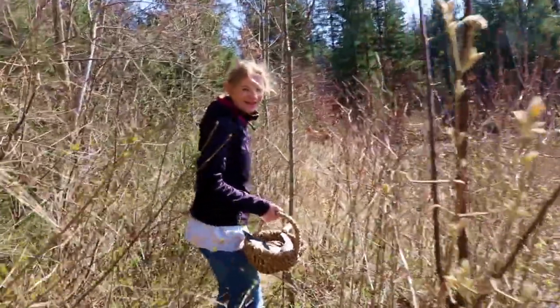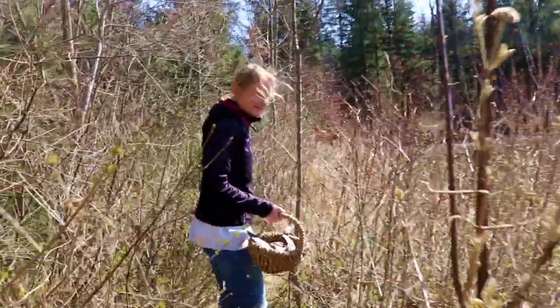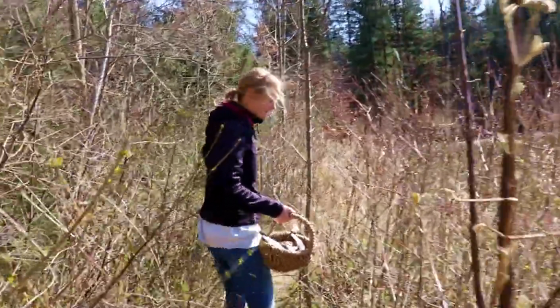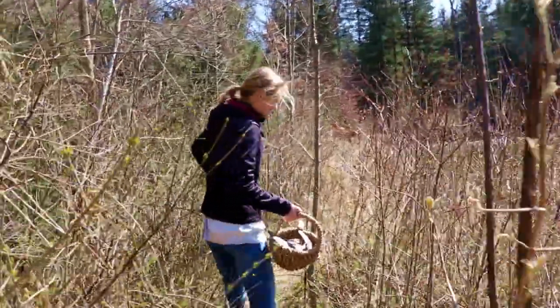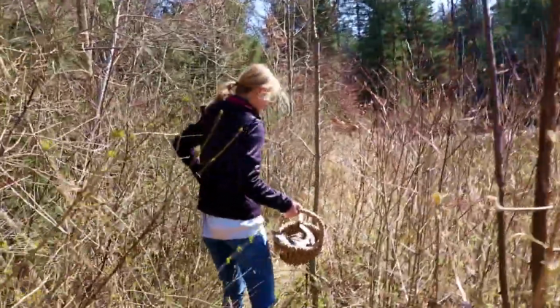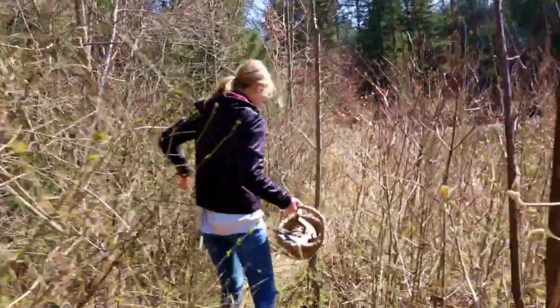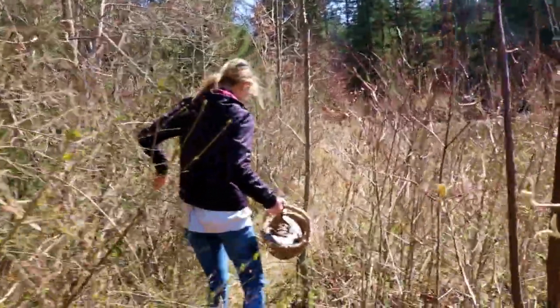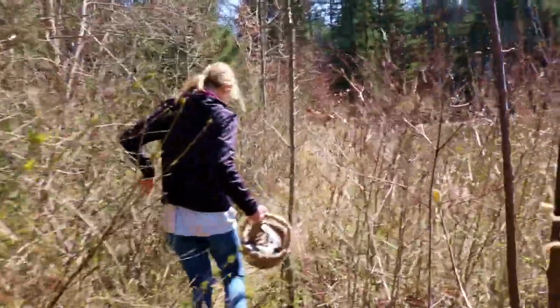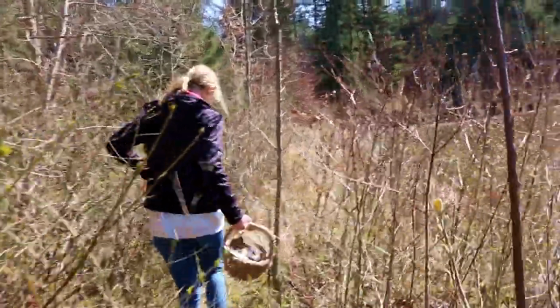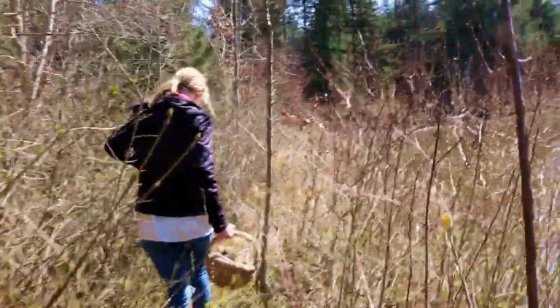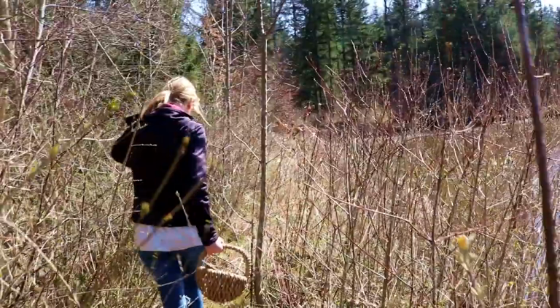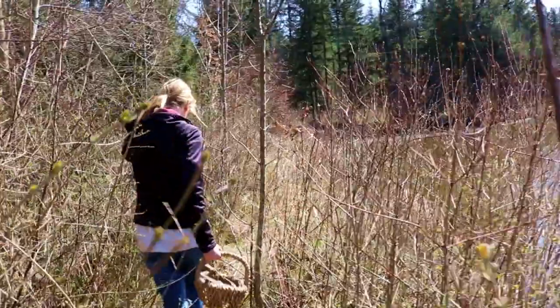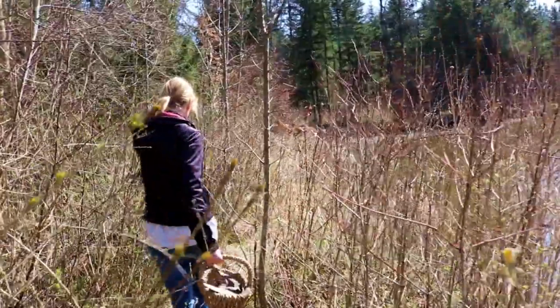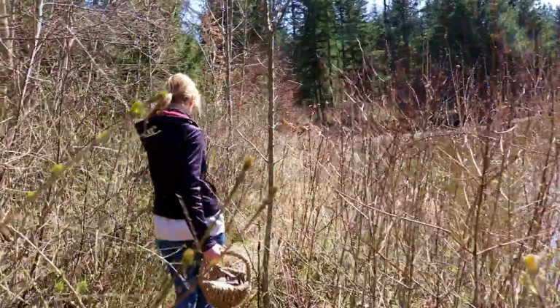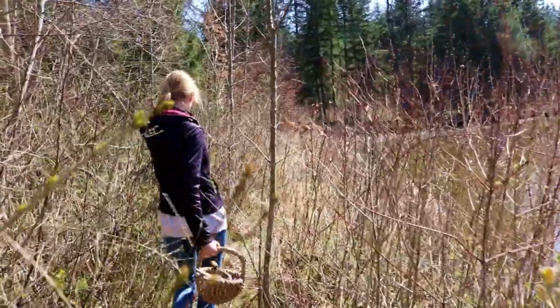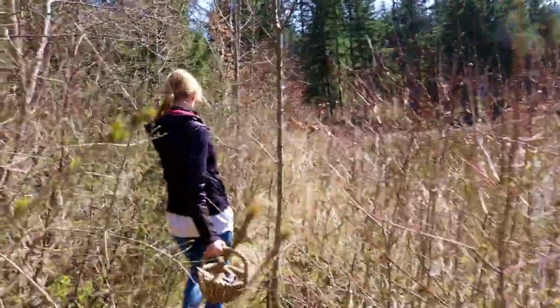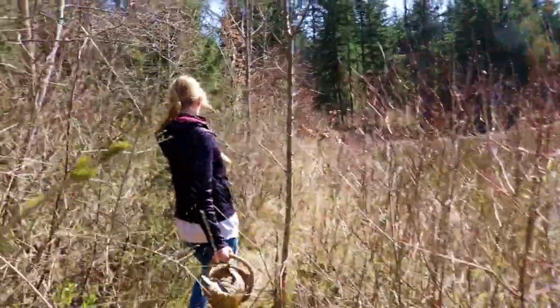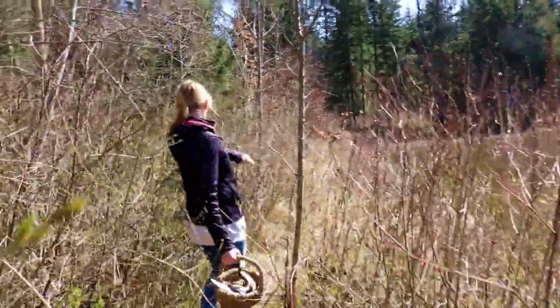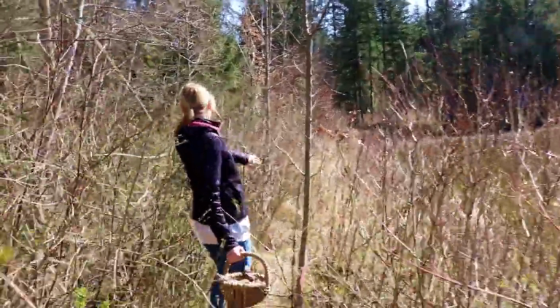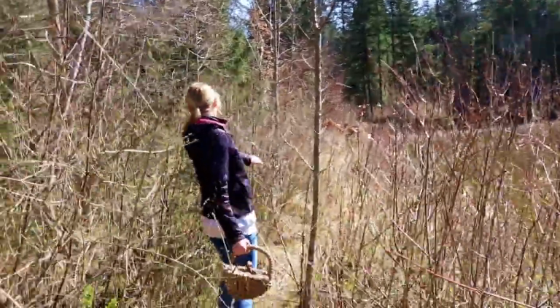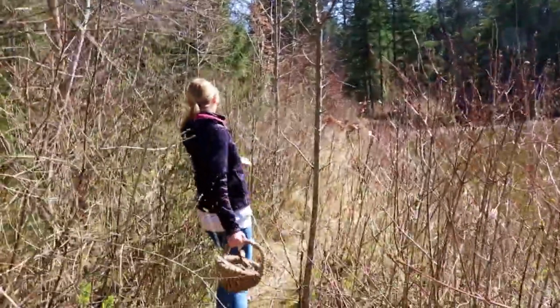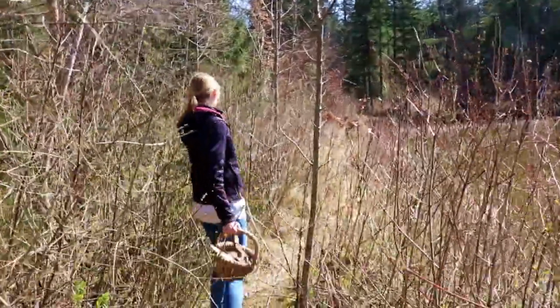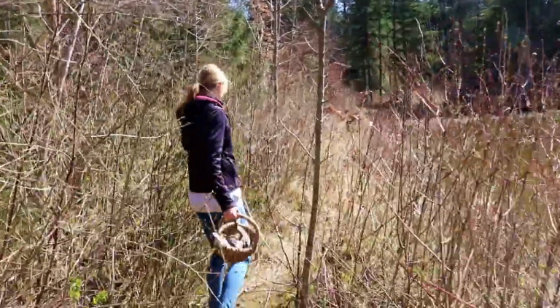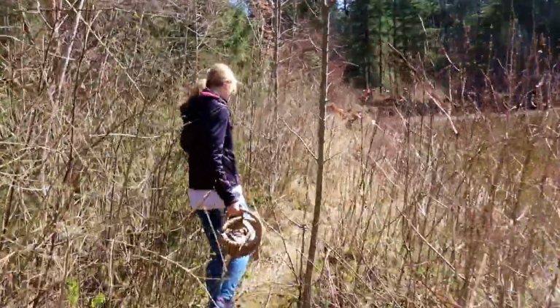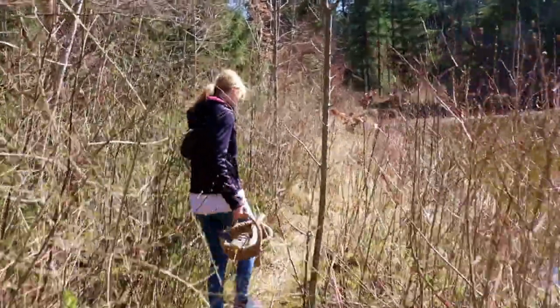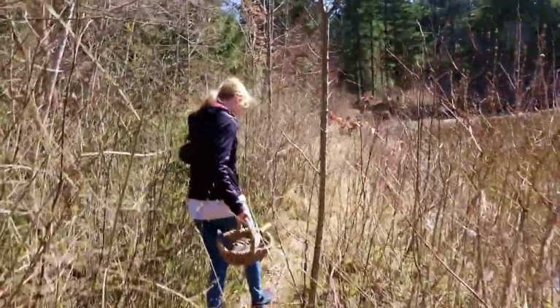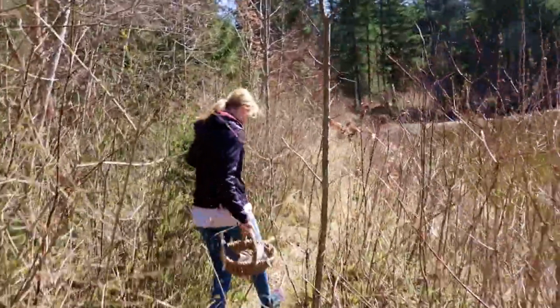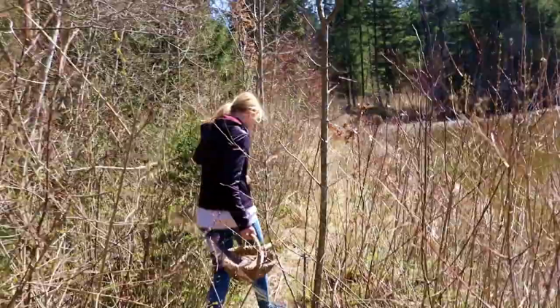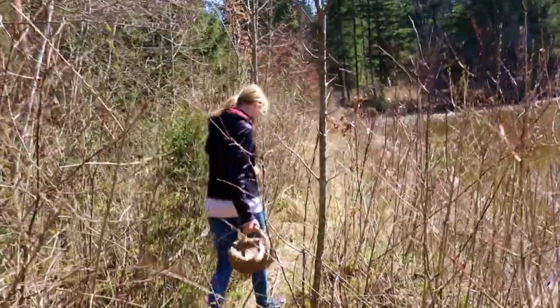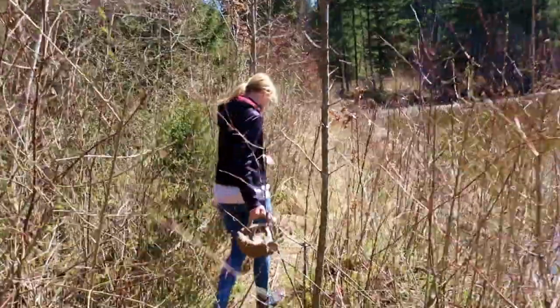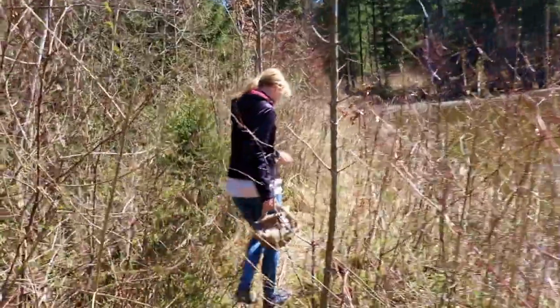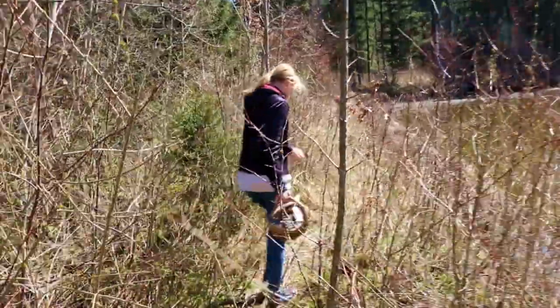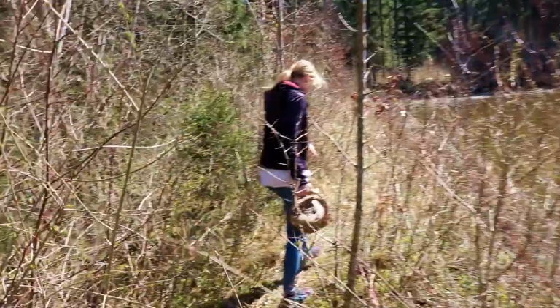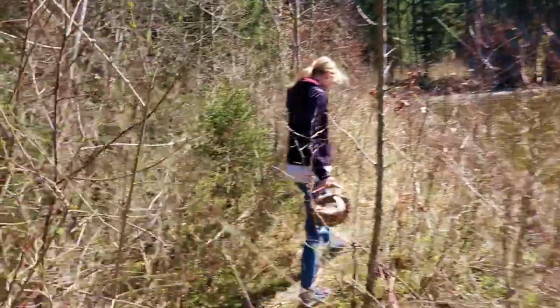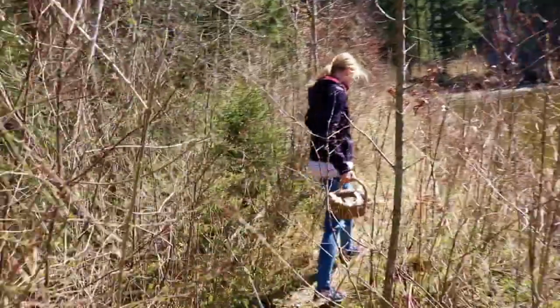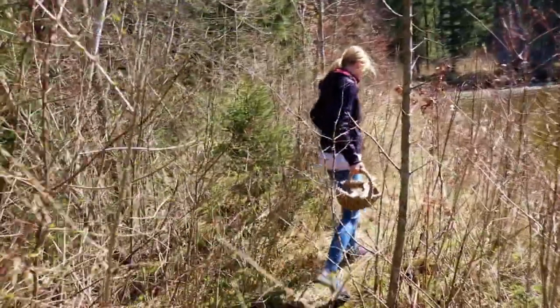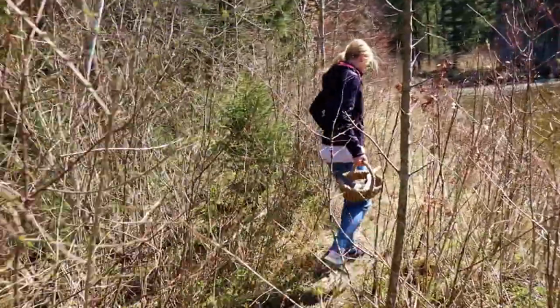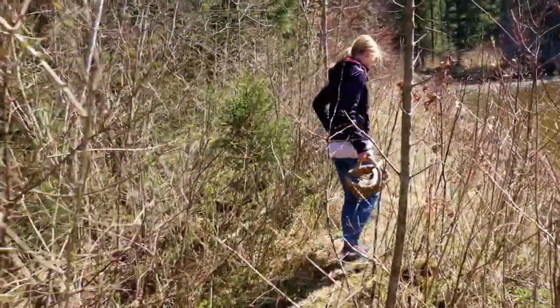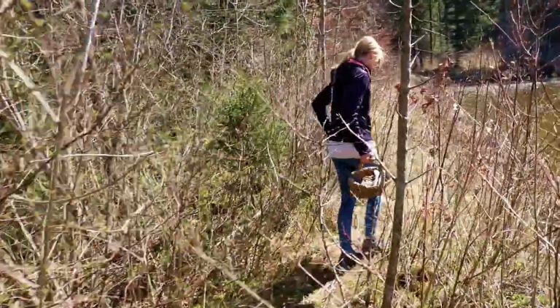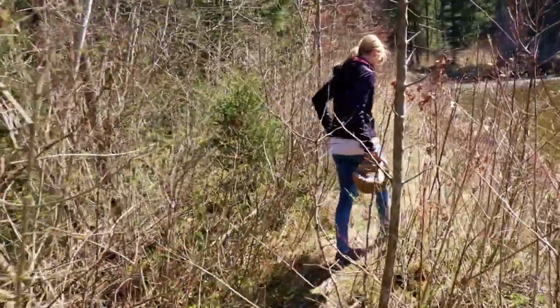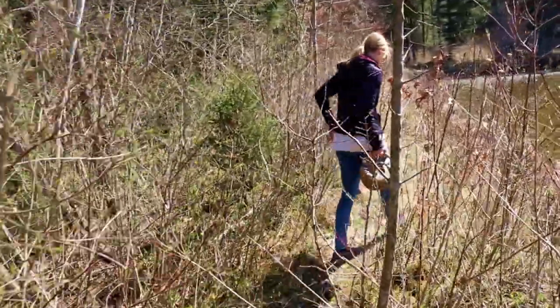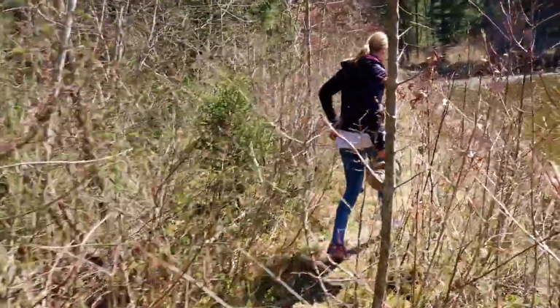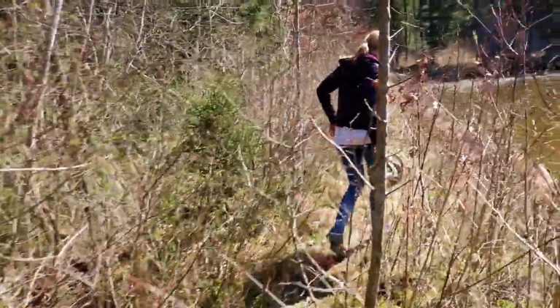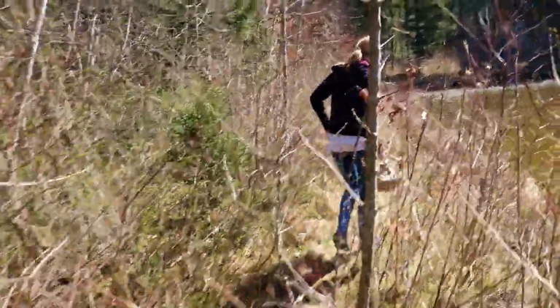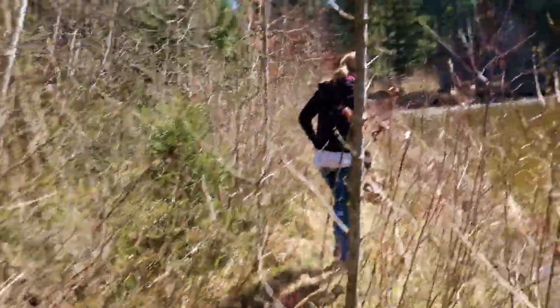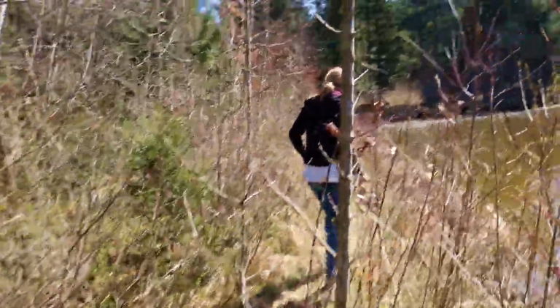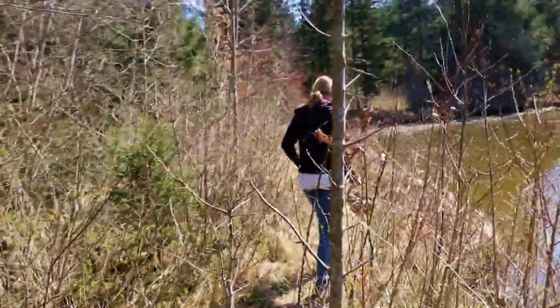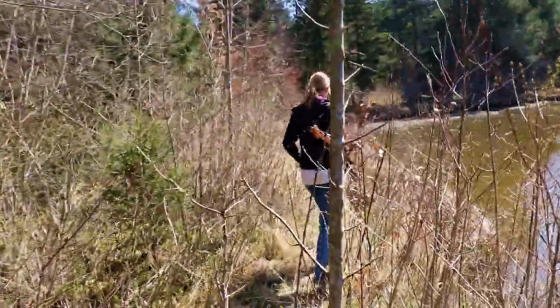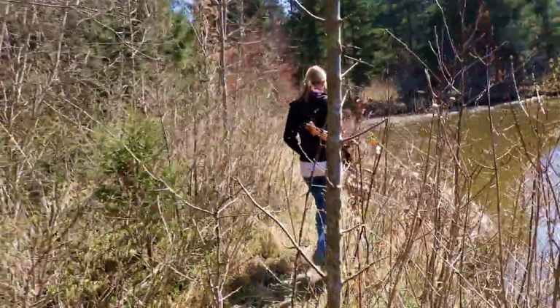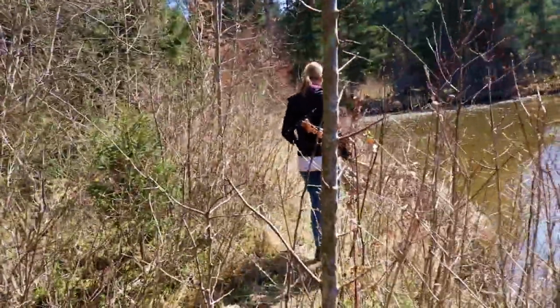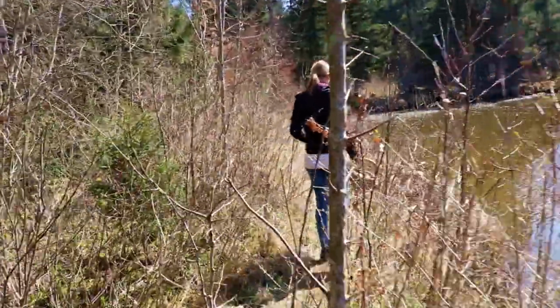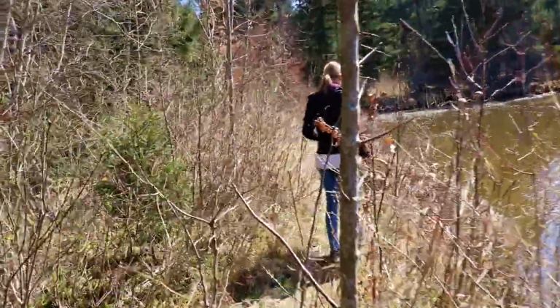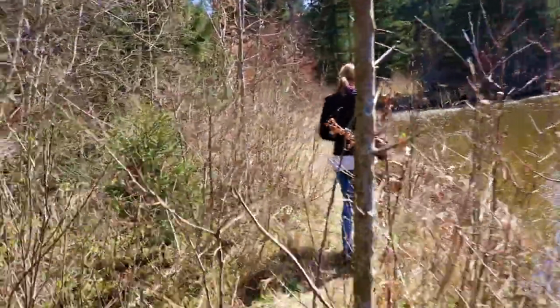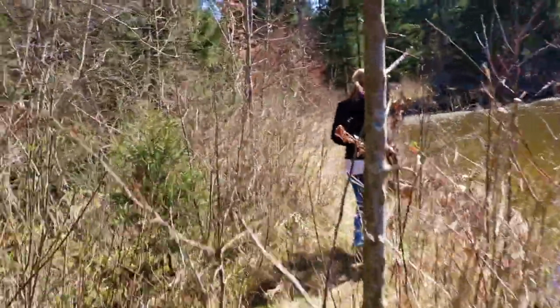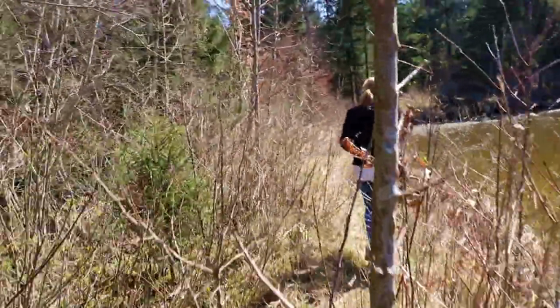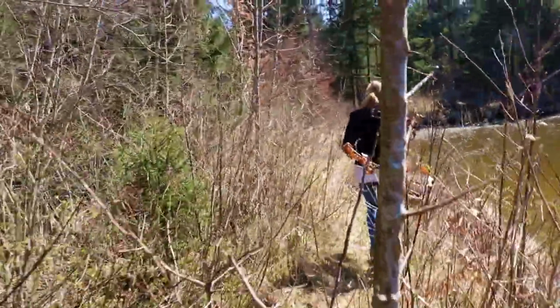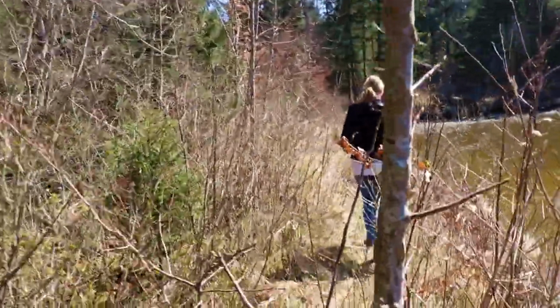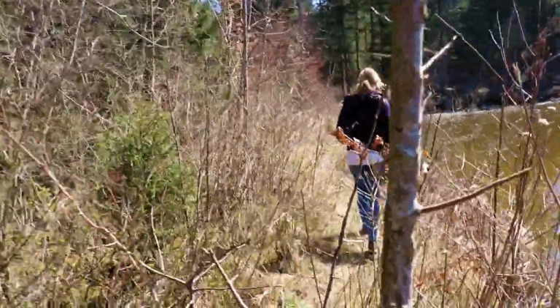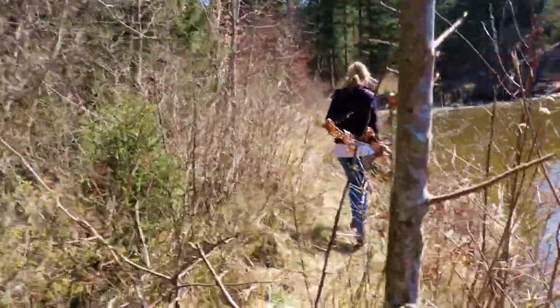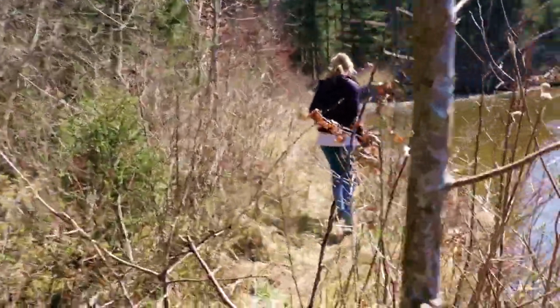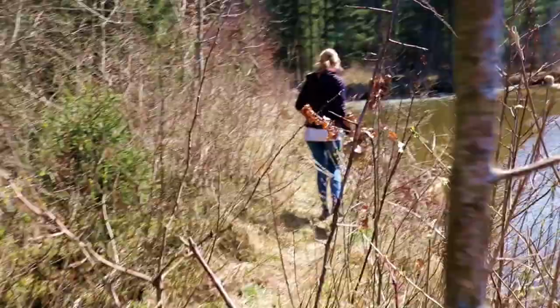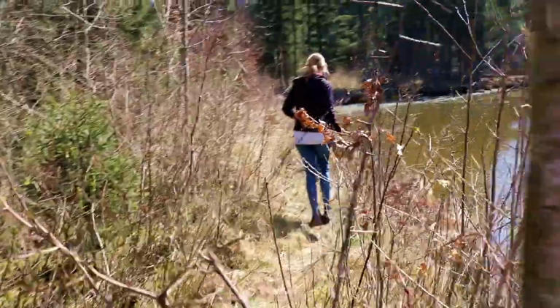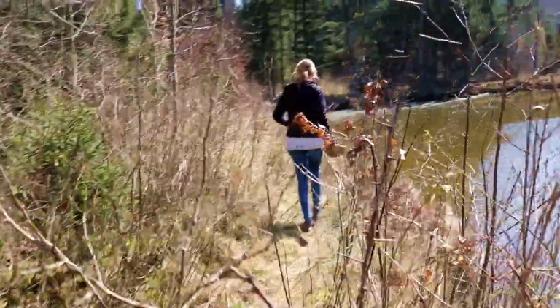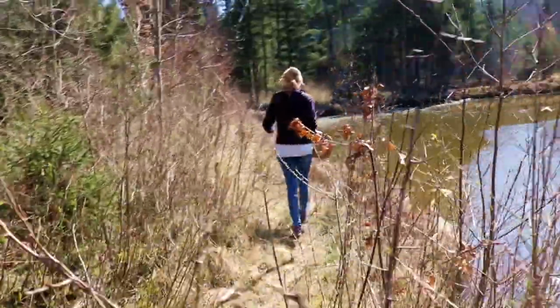In the early spring, when the world was still brown, I visited my parents in South Bavaria.